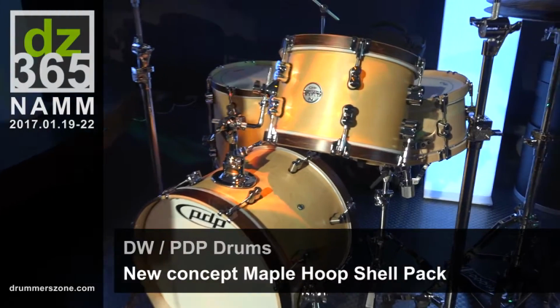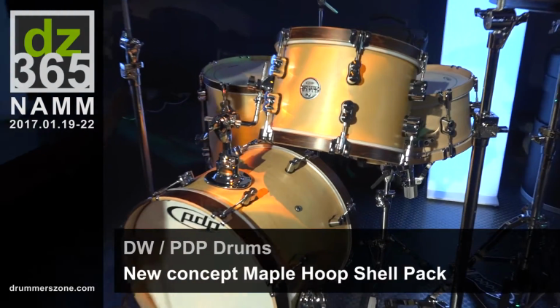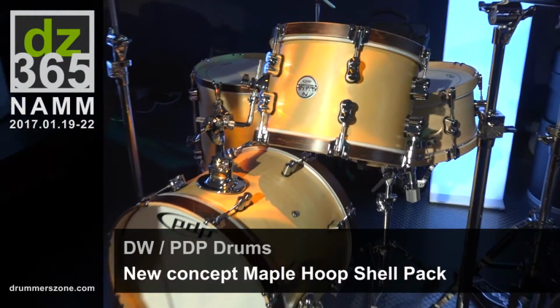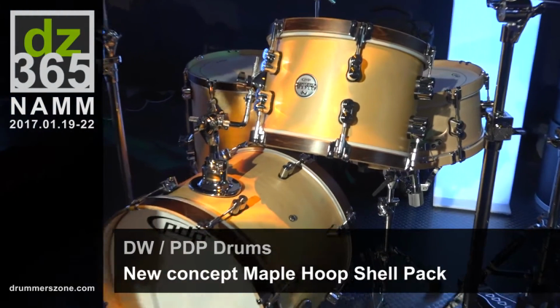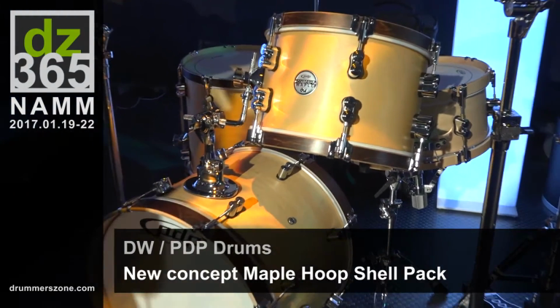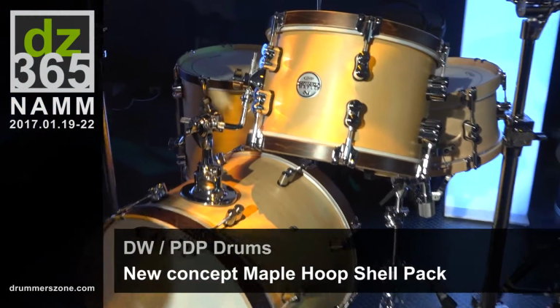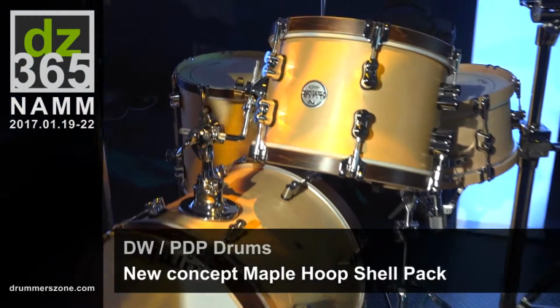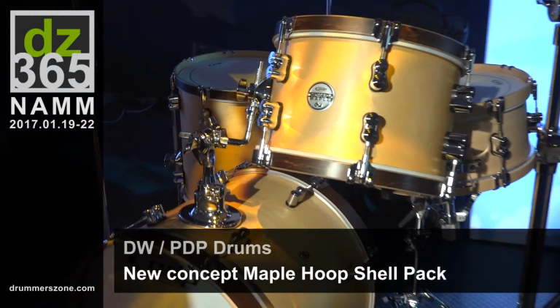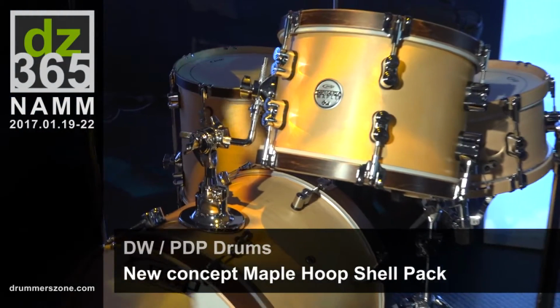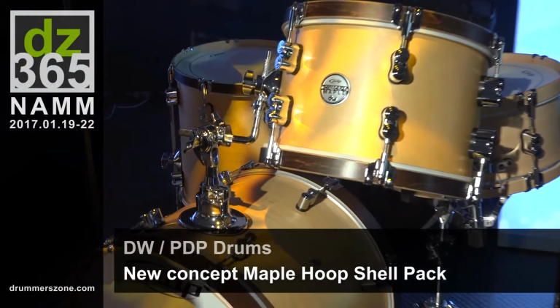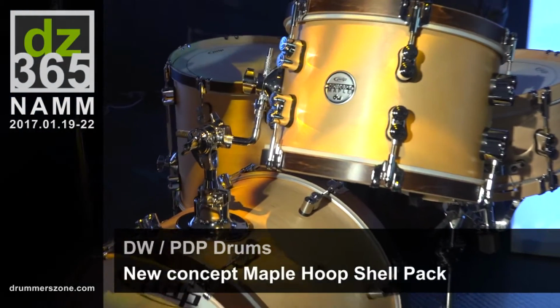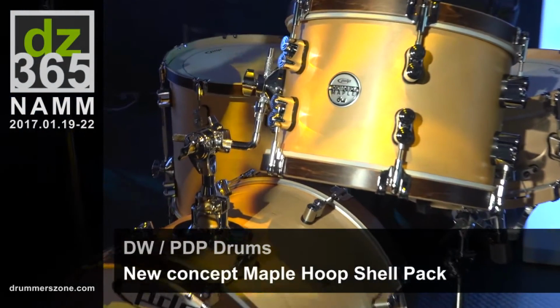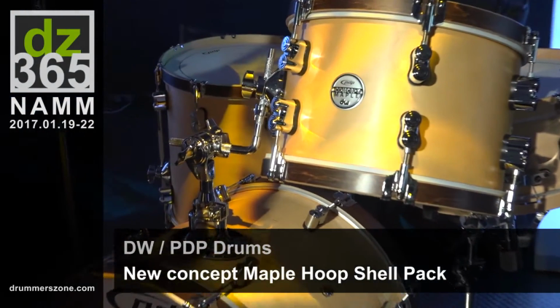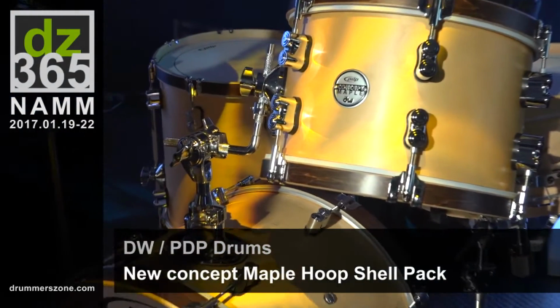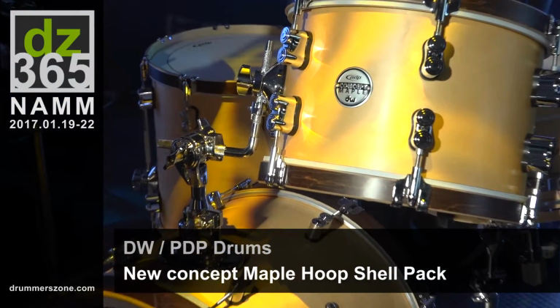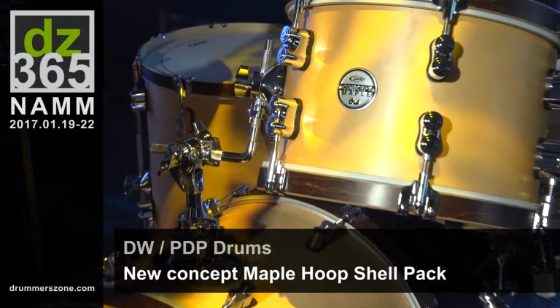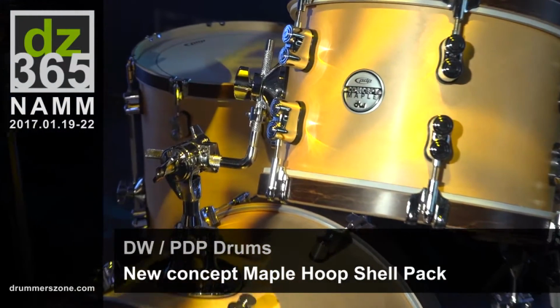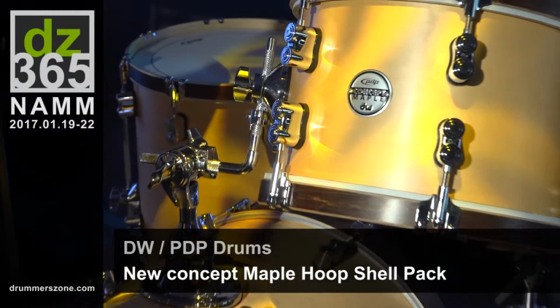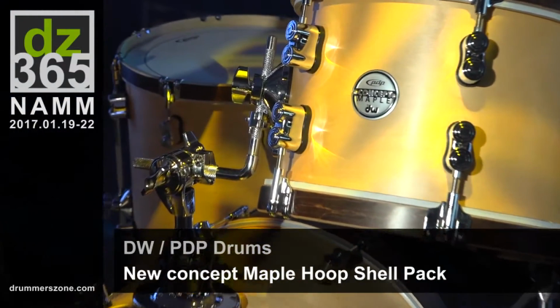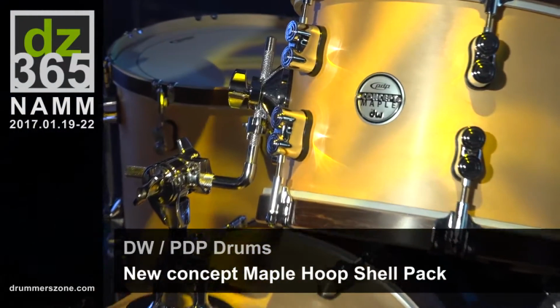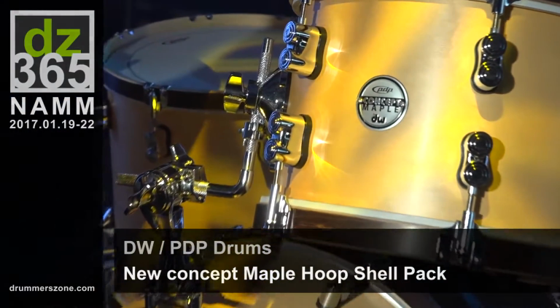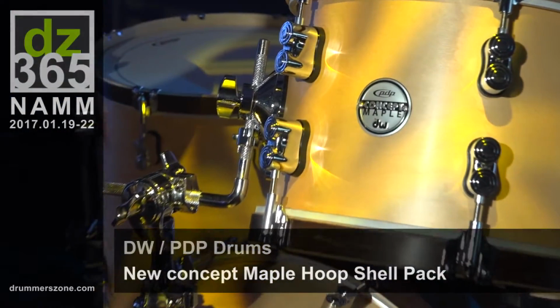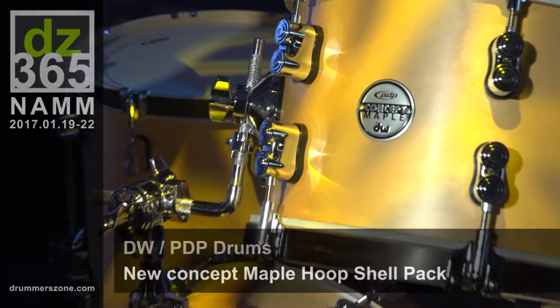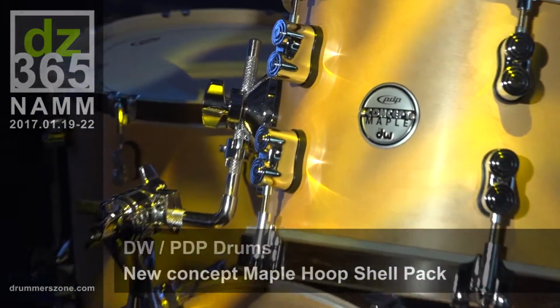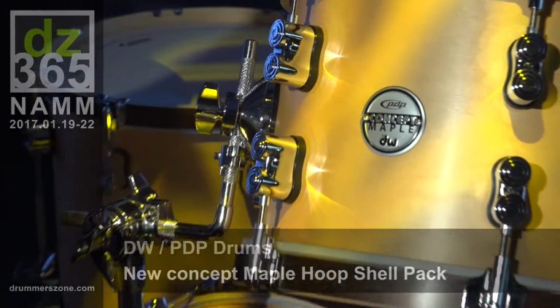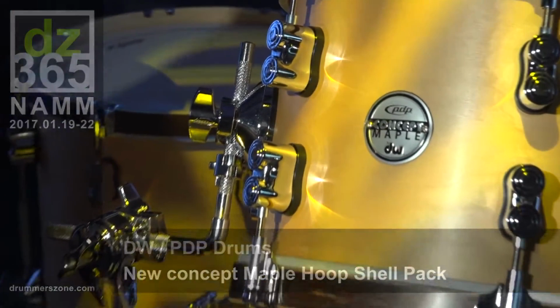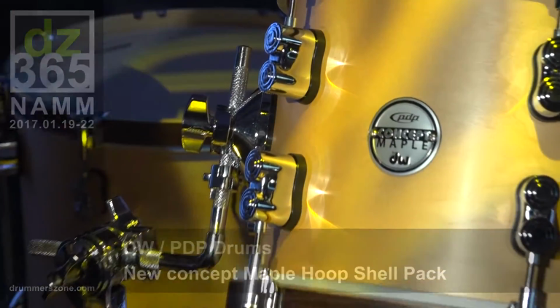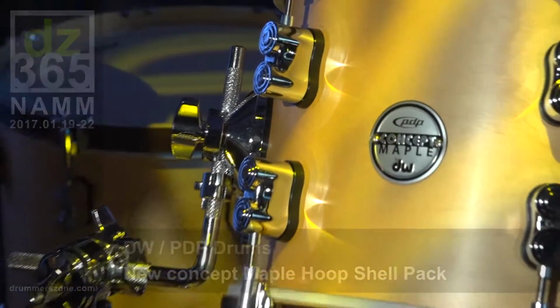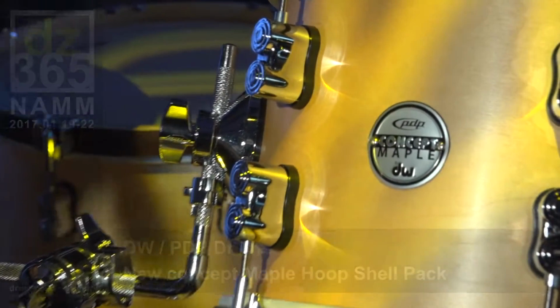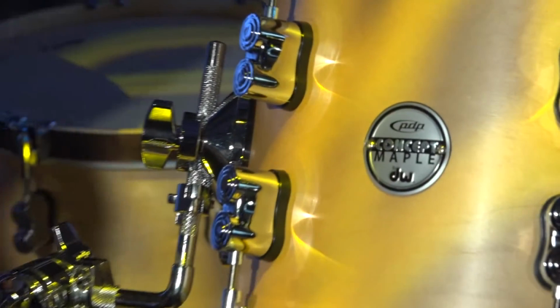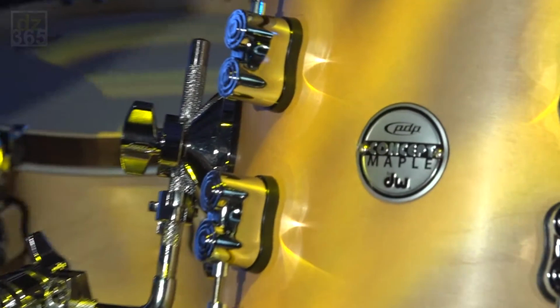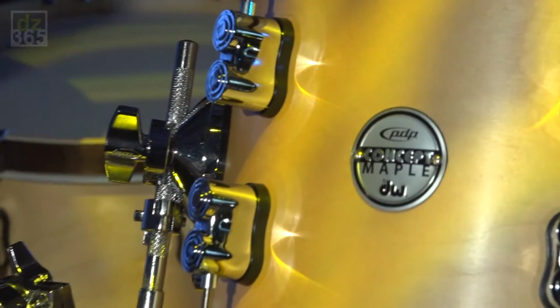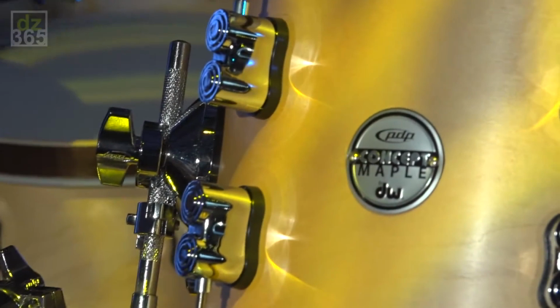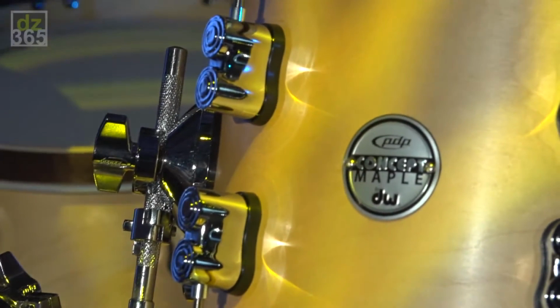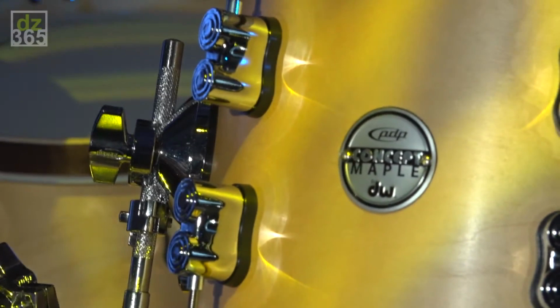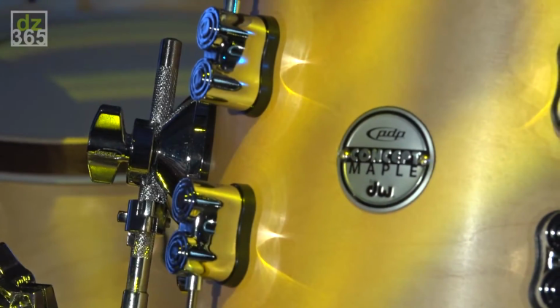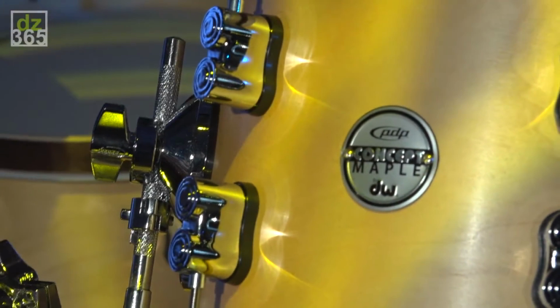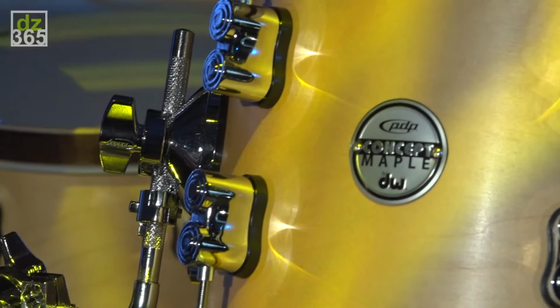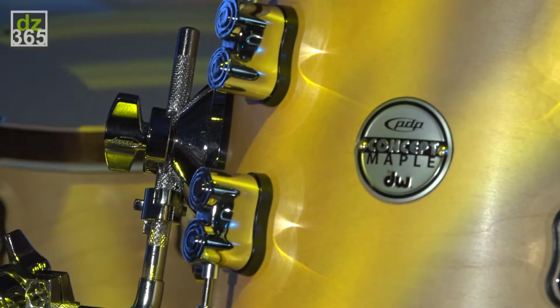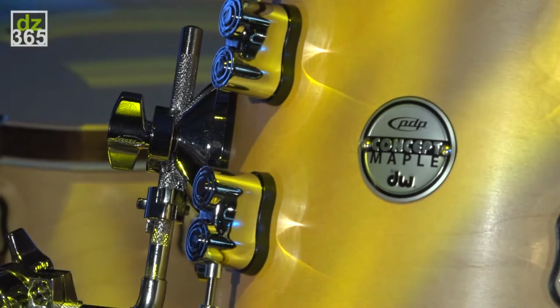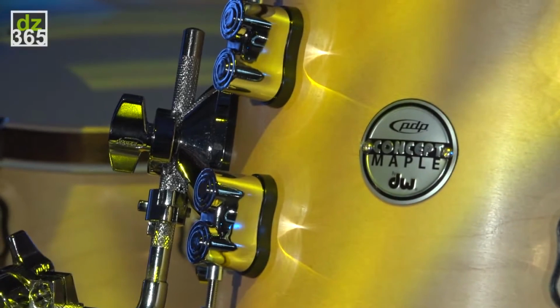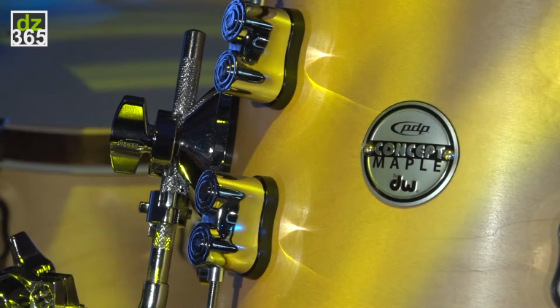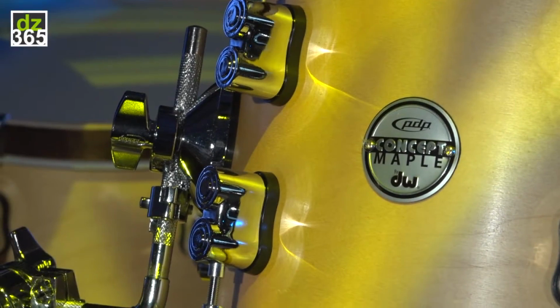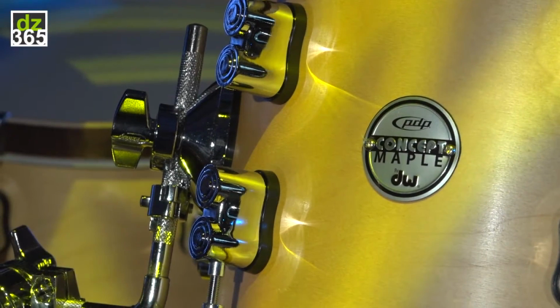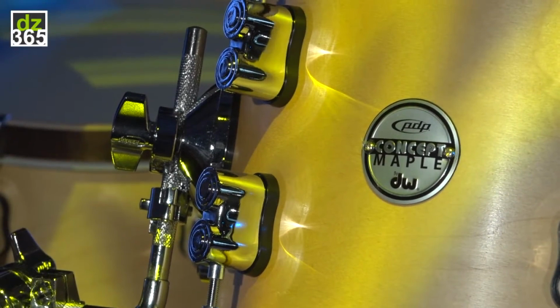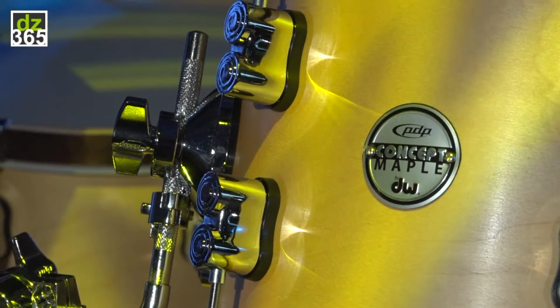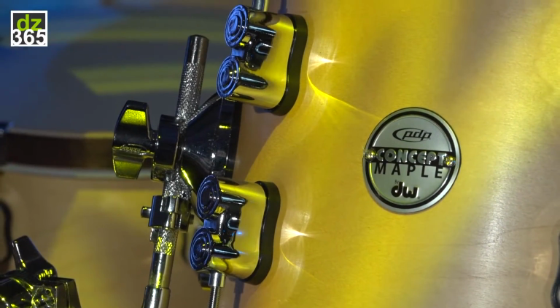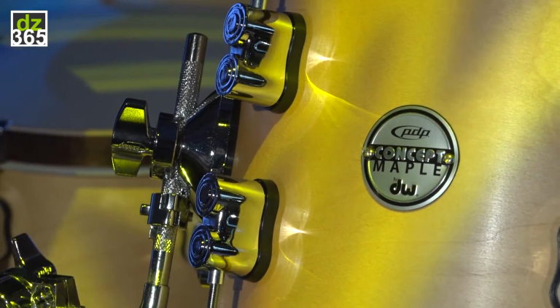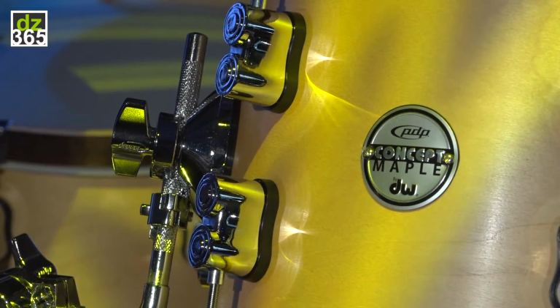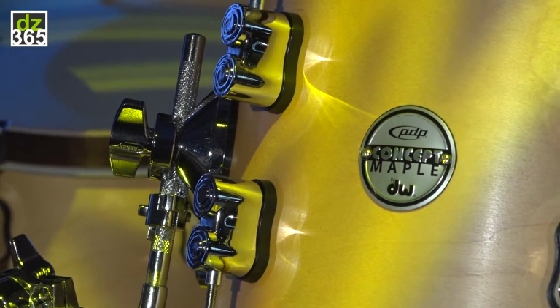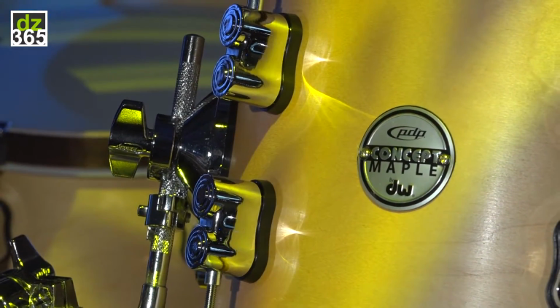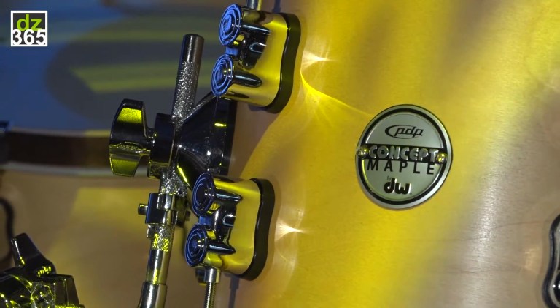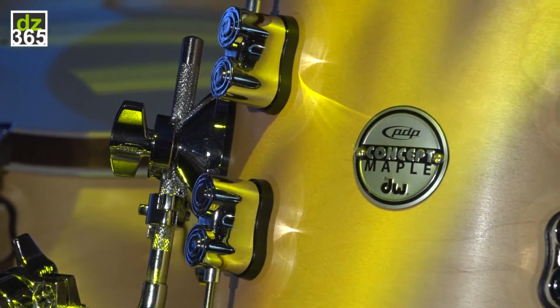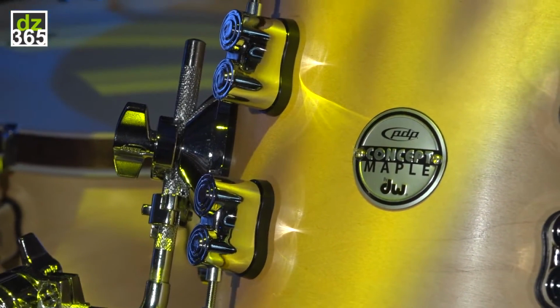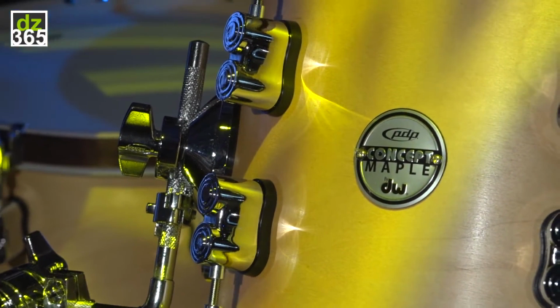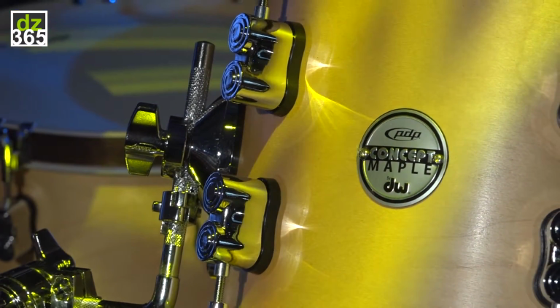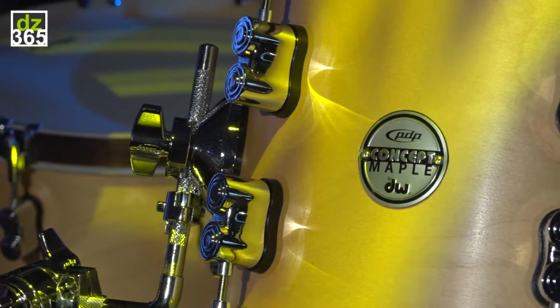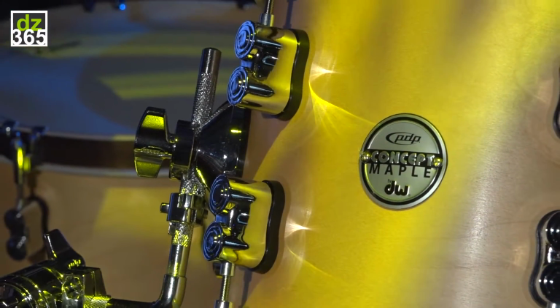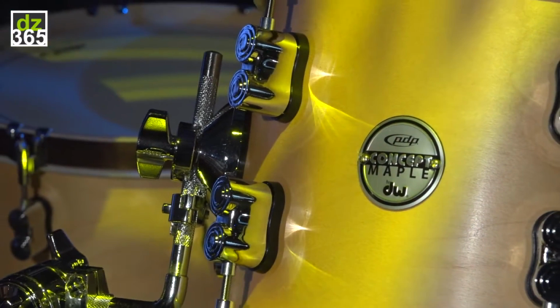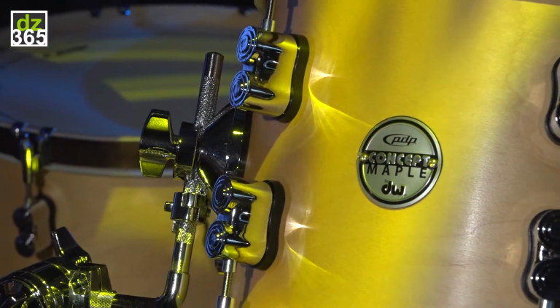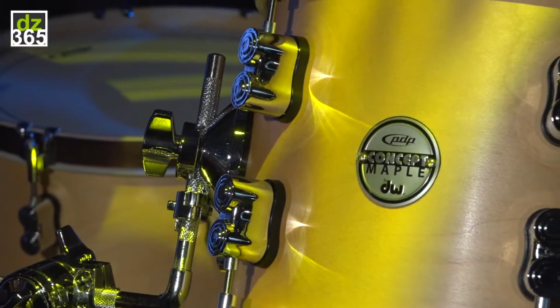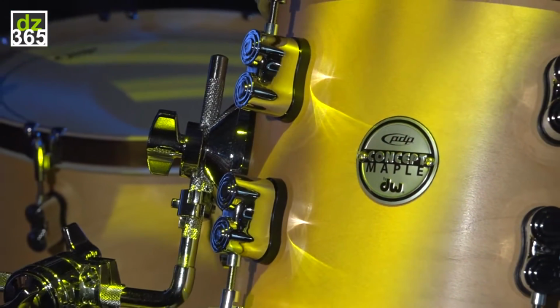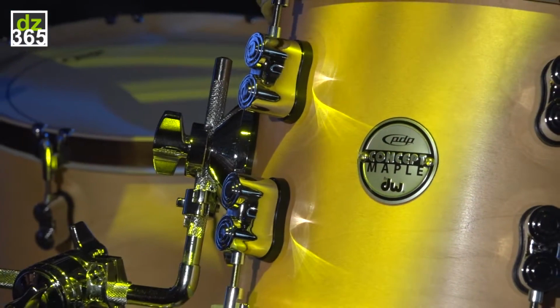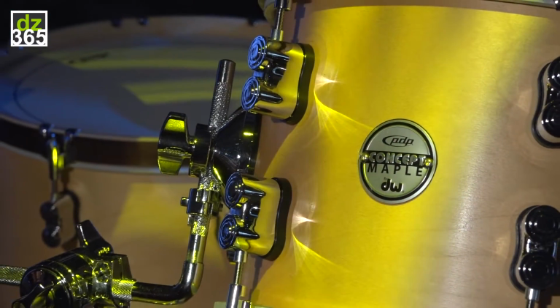We launched about two years ago the PDP Concept Maple Wood Hoop Kit, which was a great success.